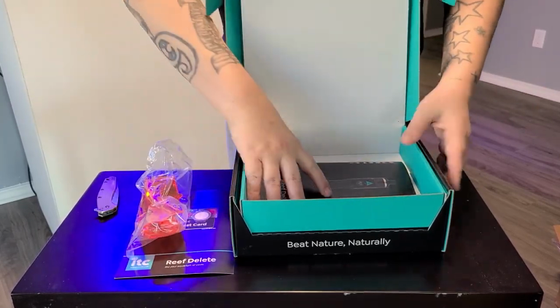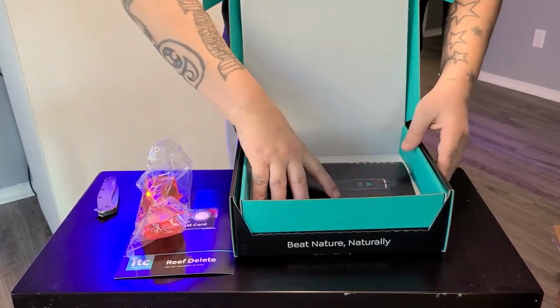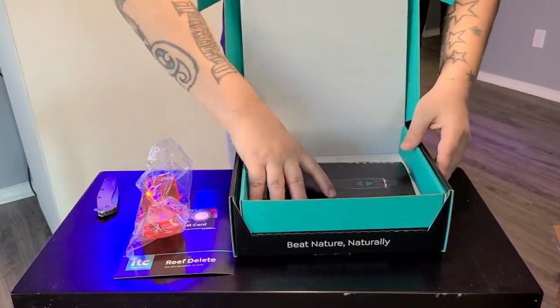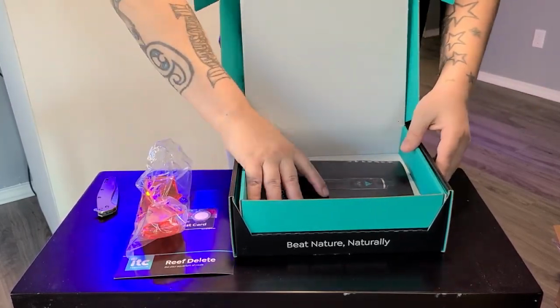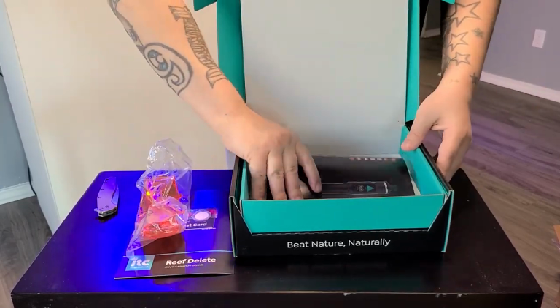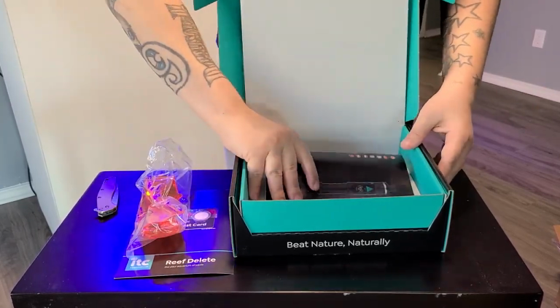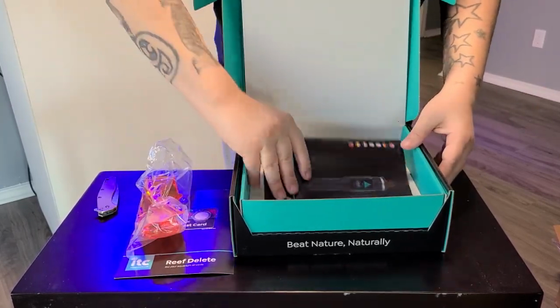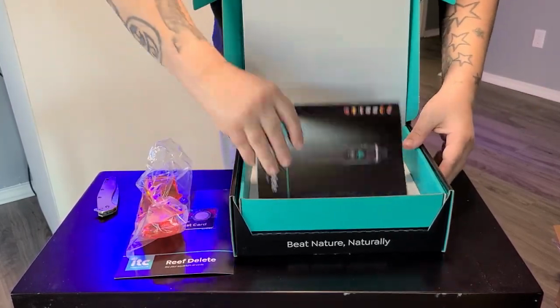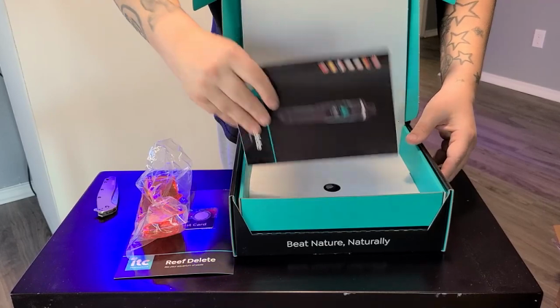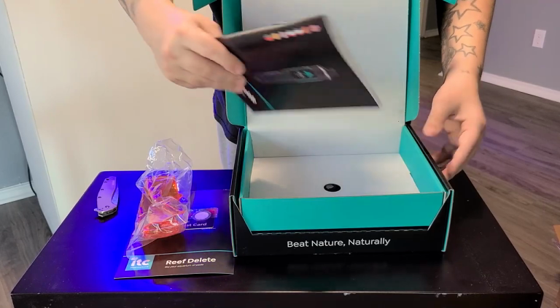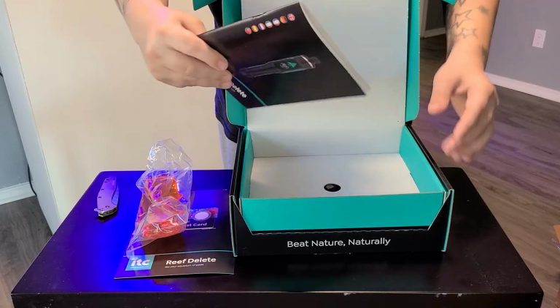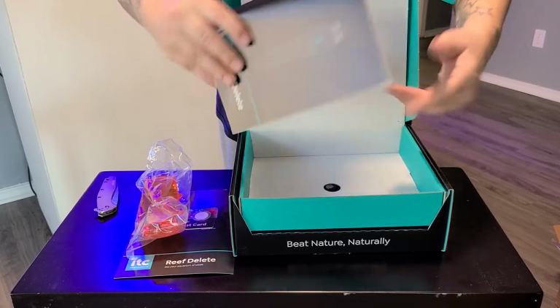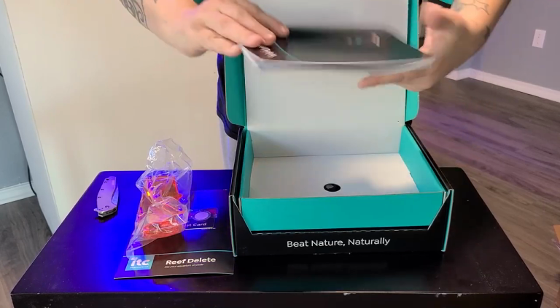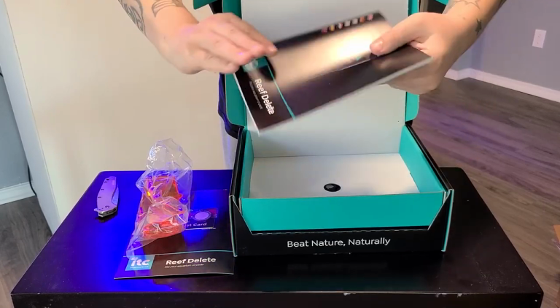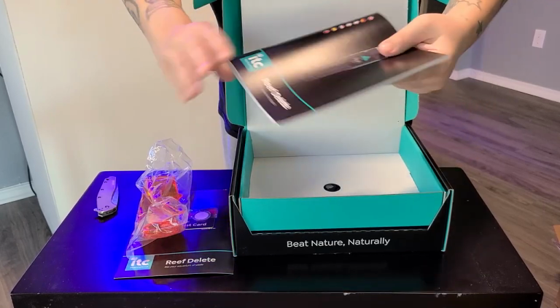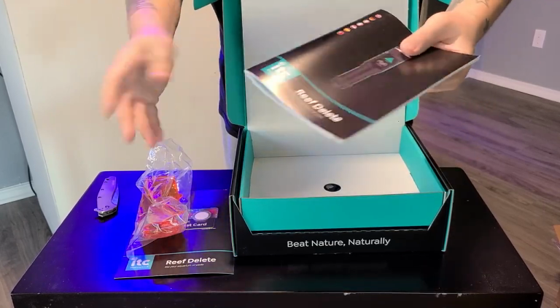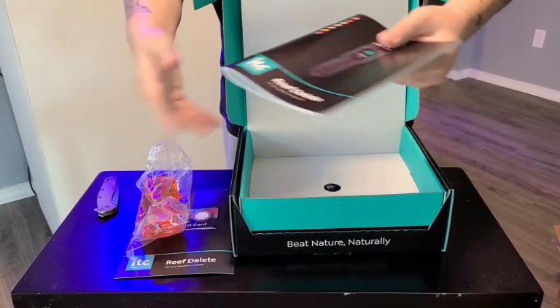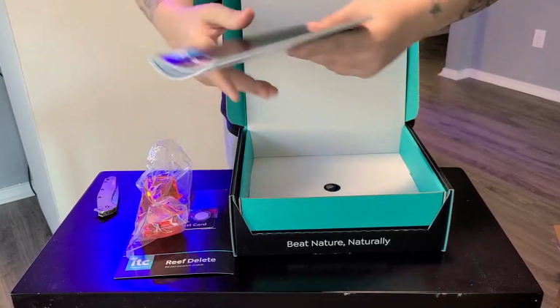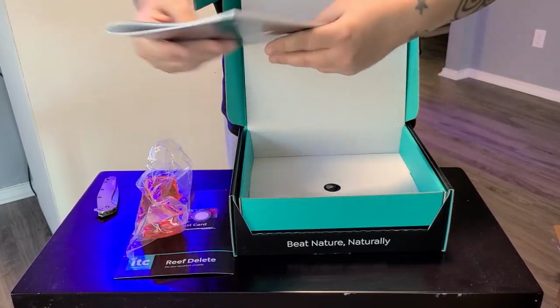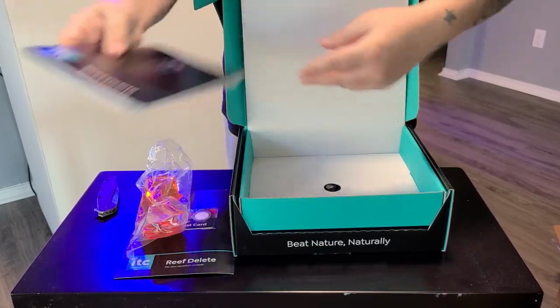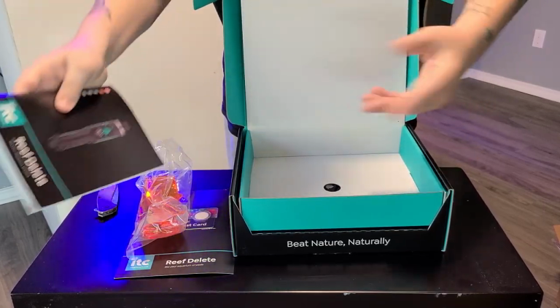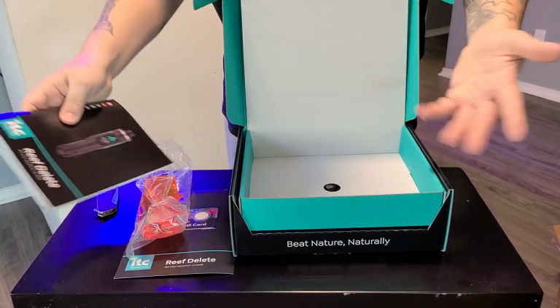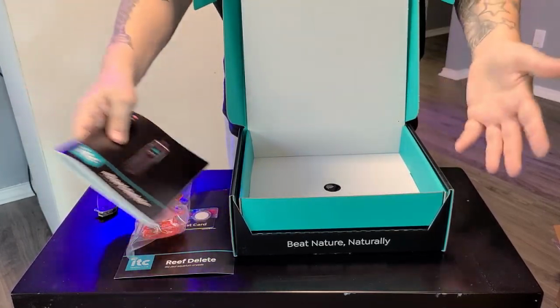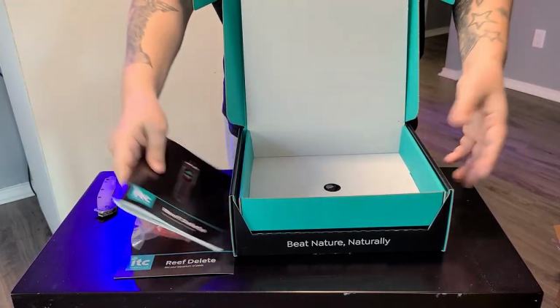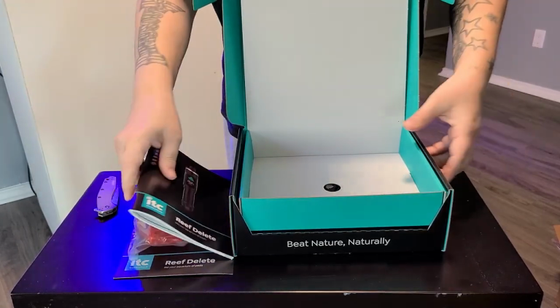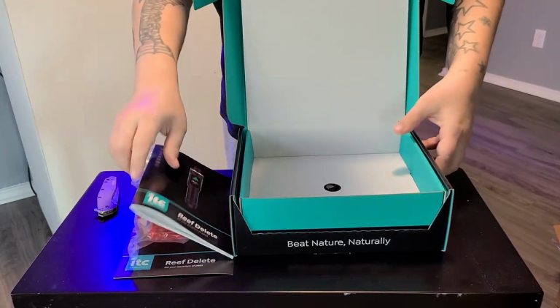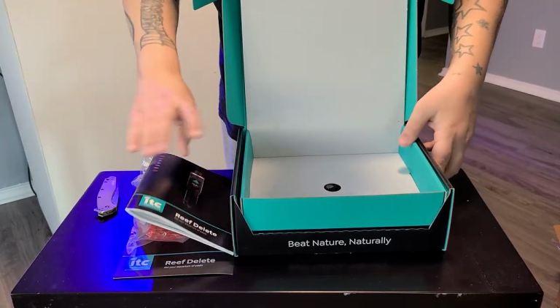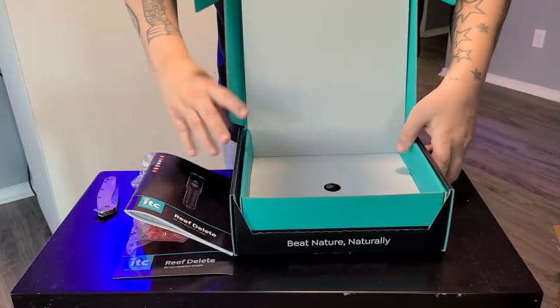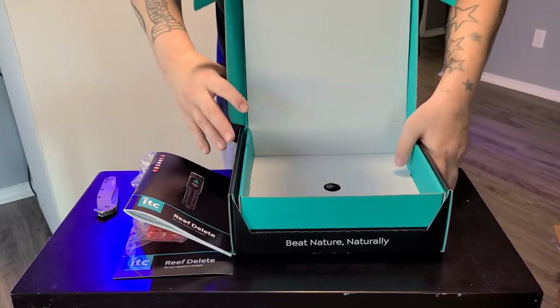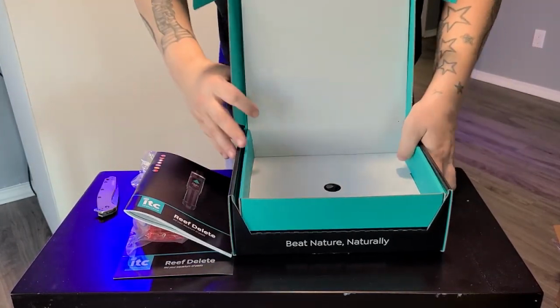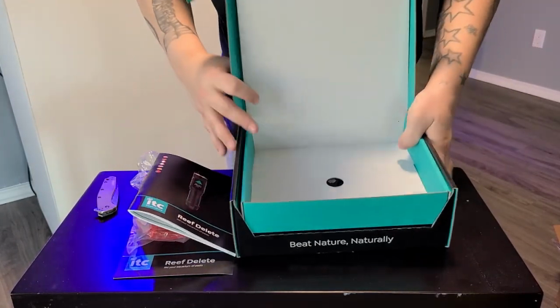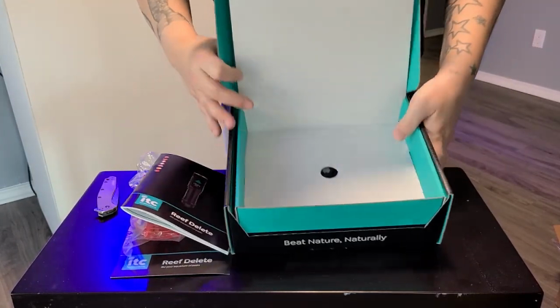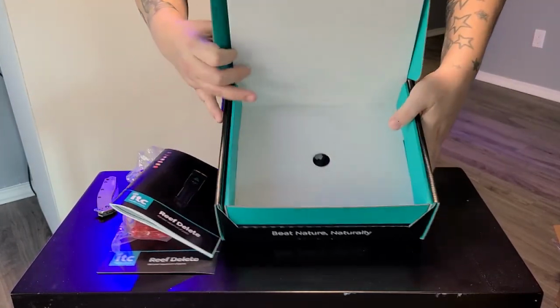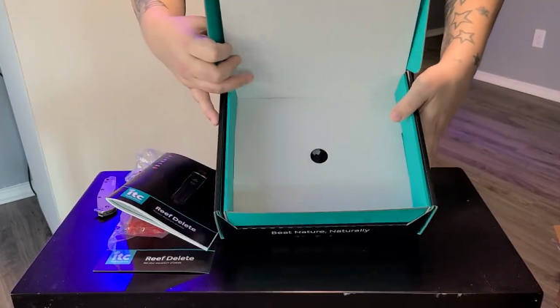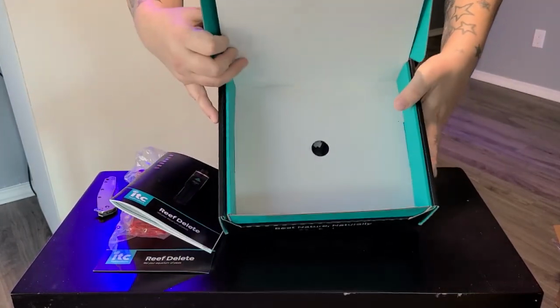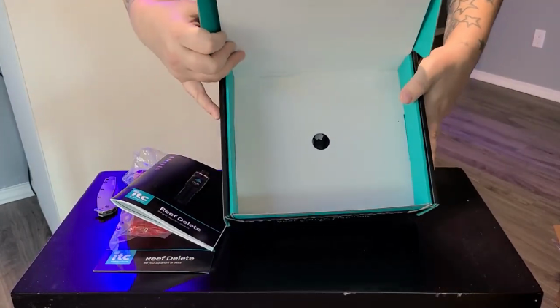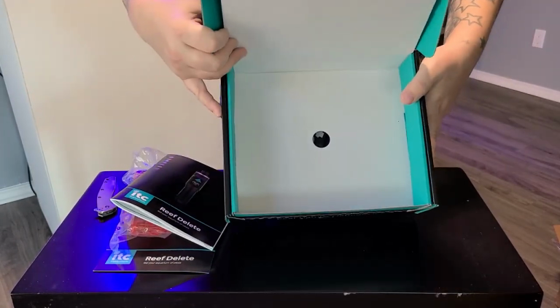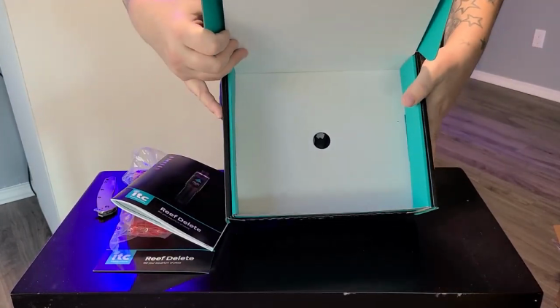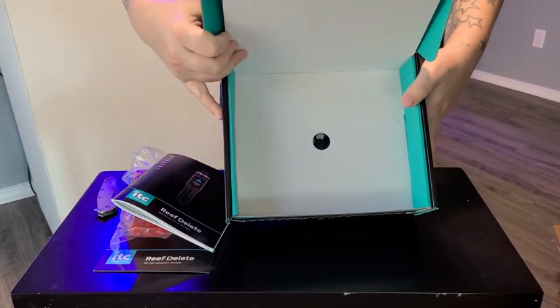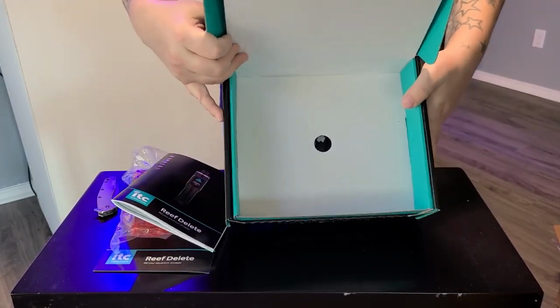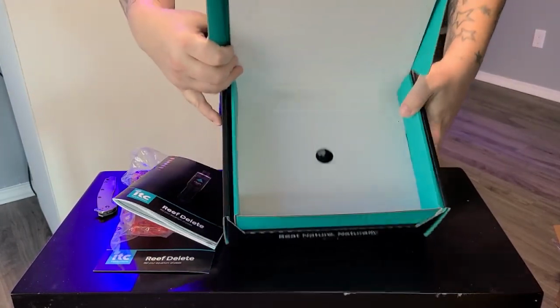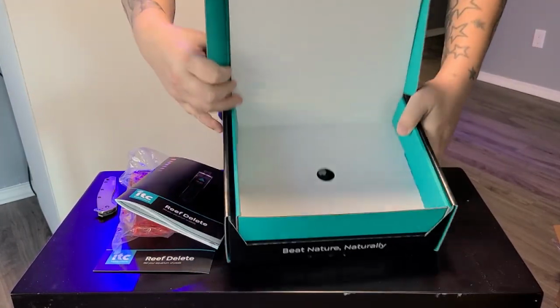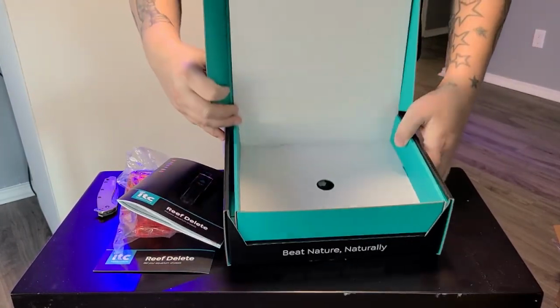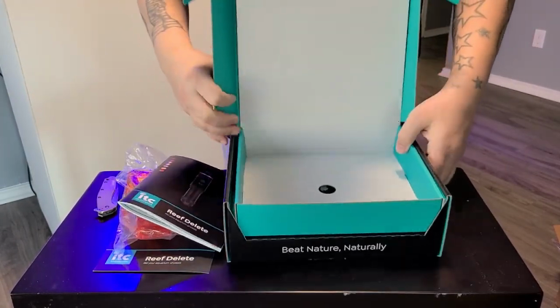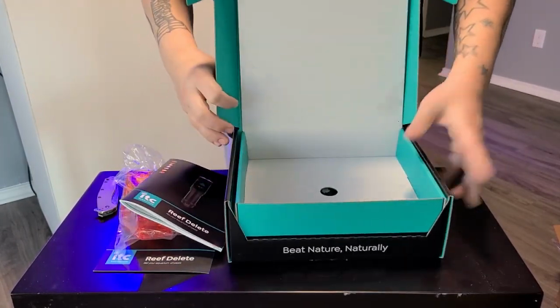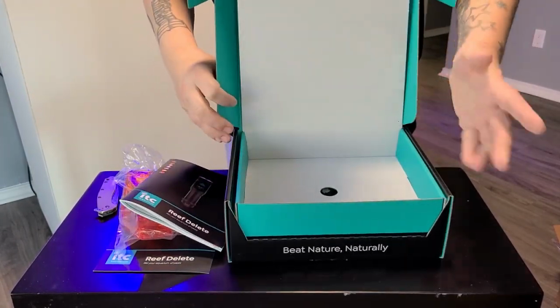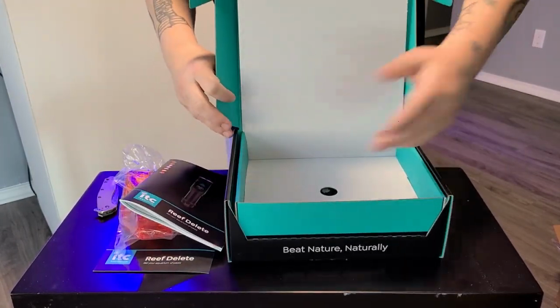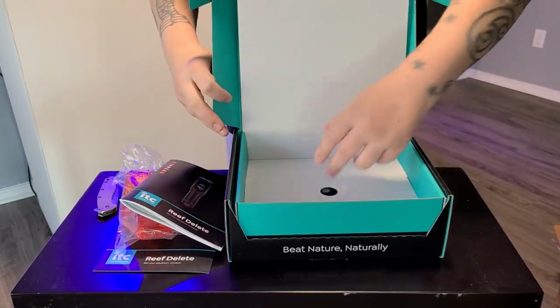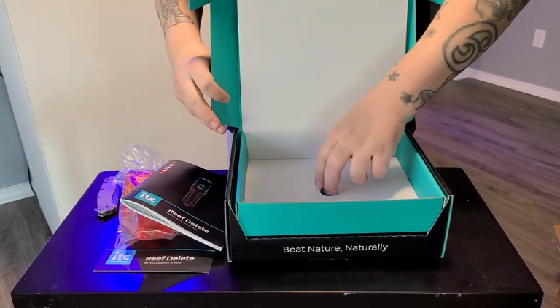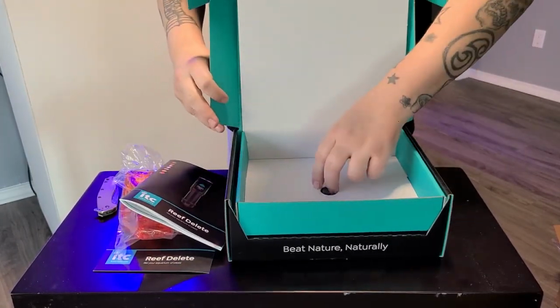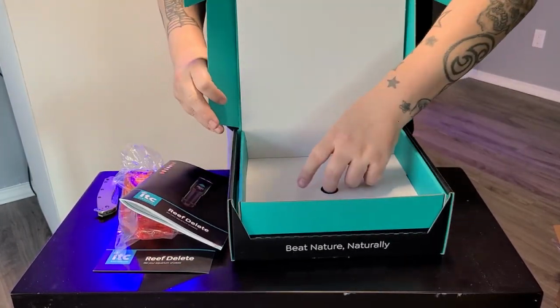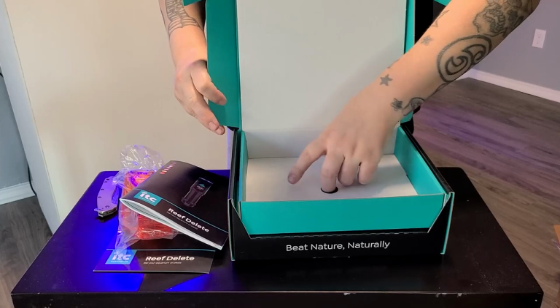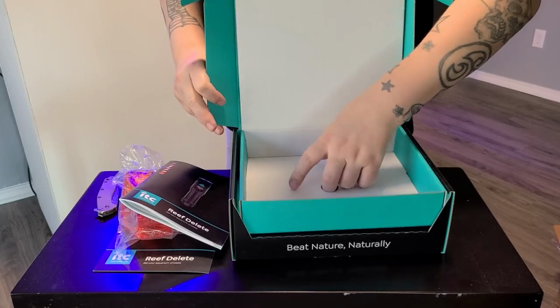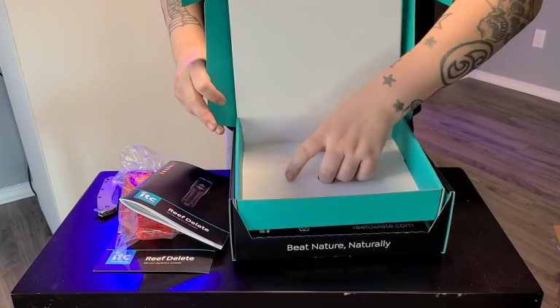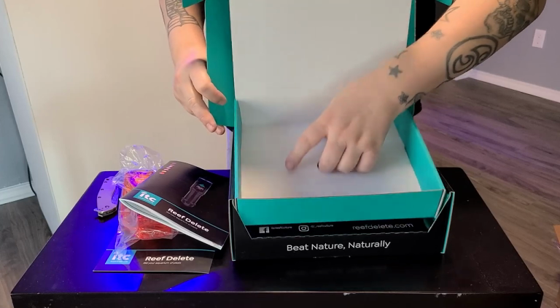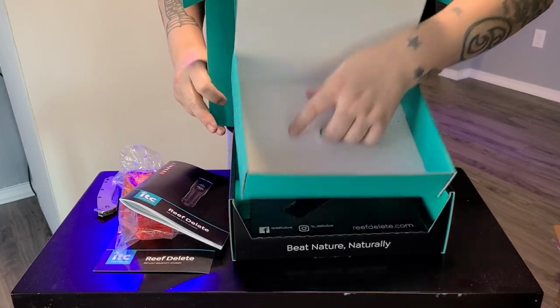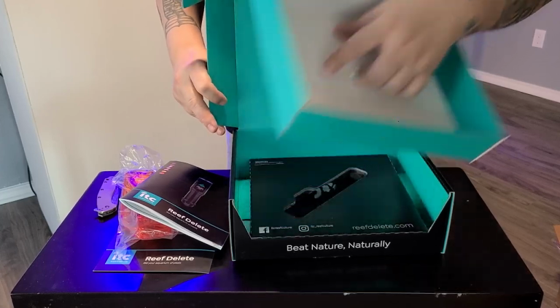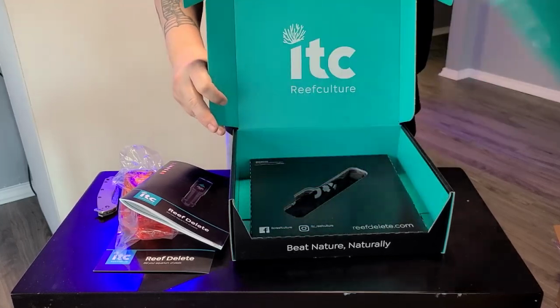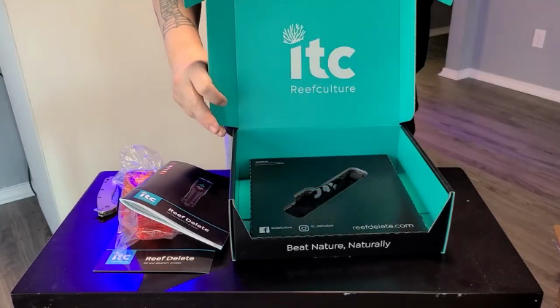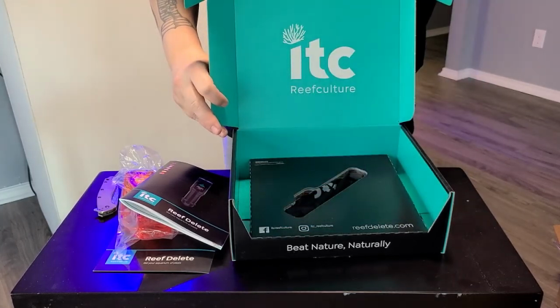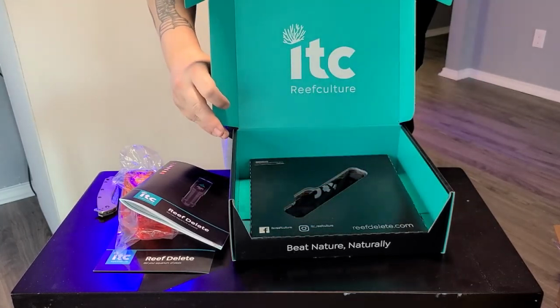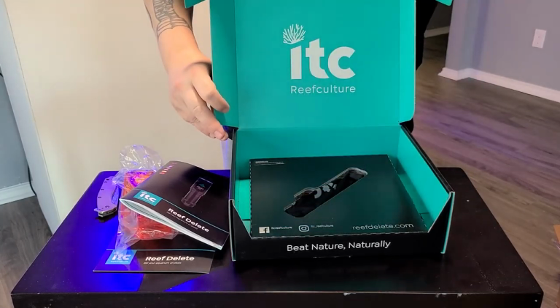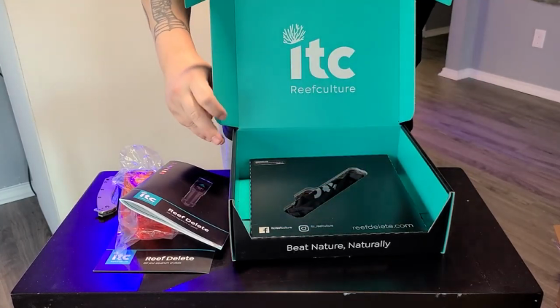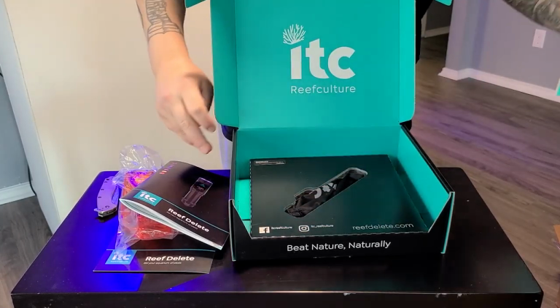They kind of got me here for a second. I saw the book, the glasses, the card. I was like, wait a minute, there's no pen — but it's under here.